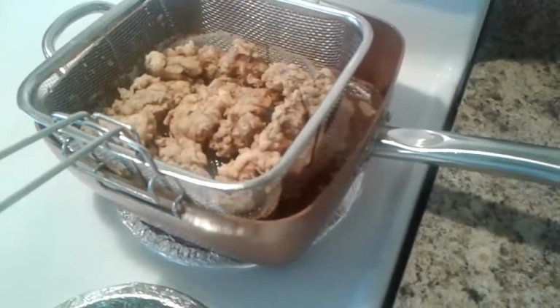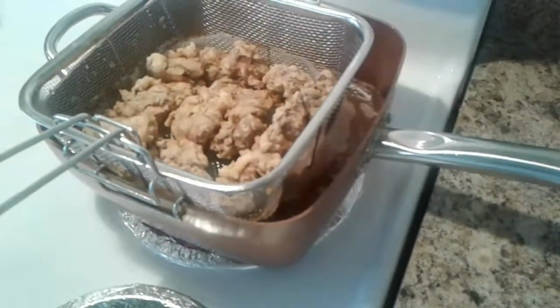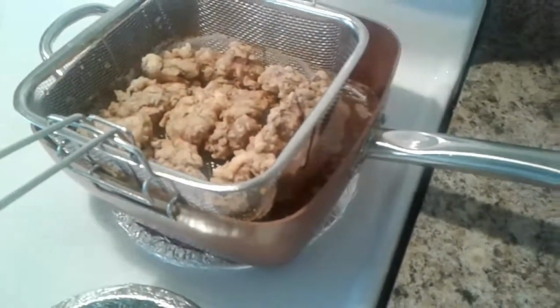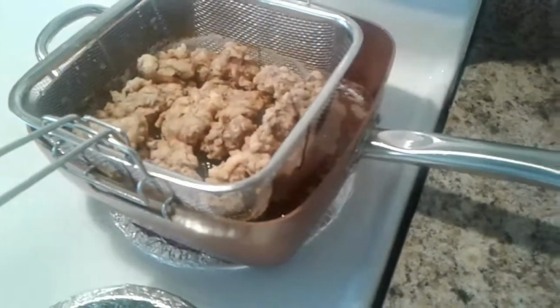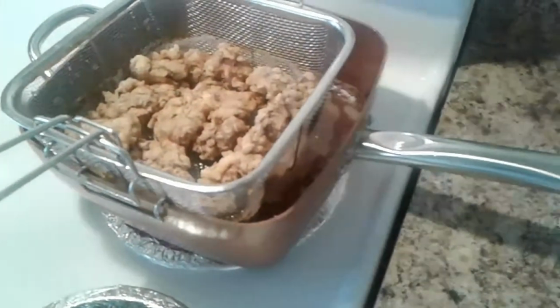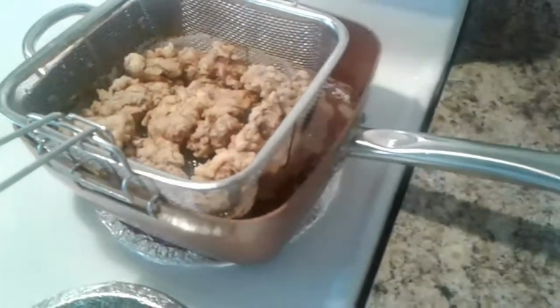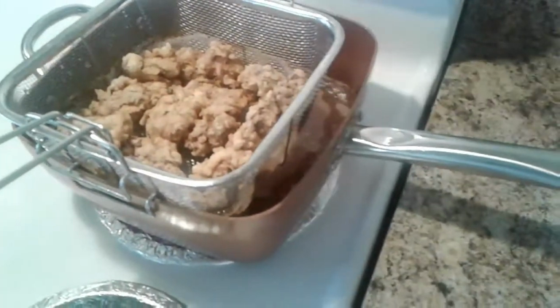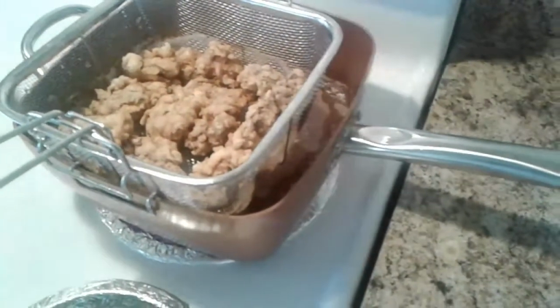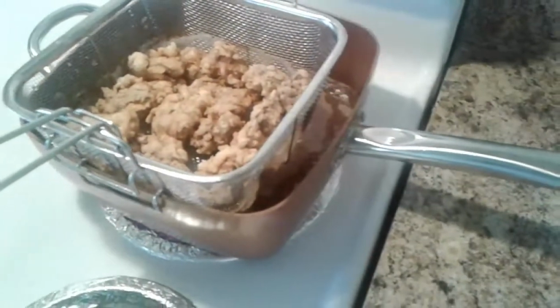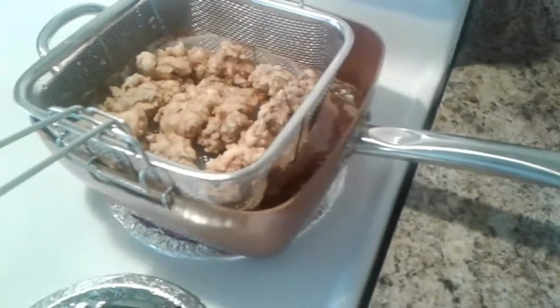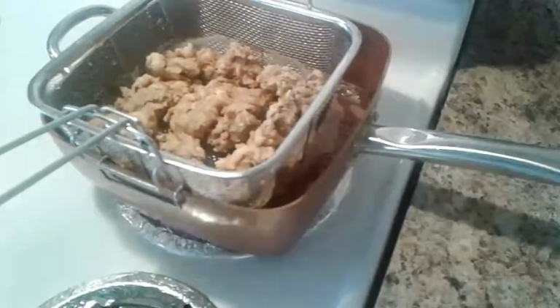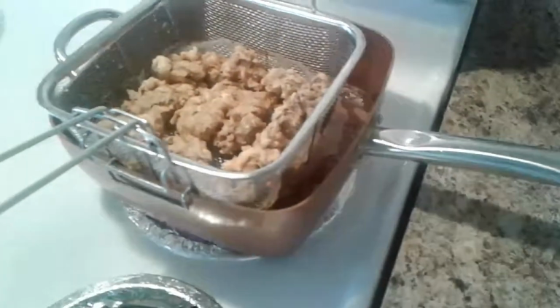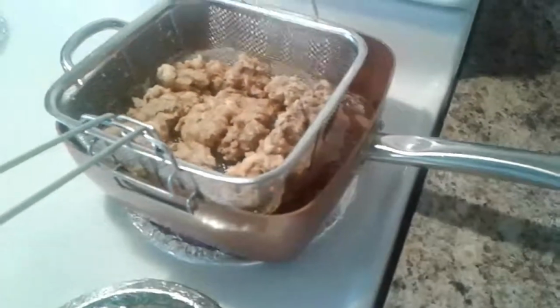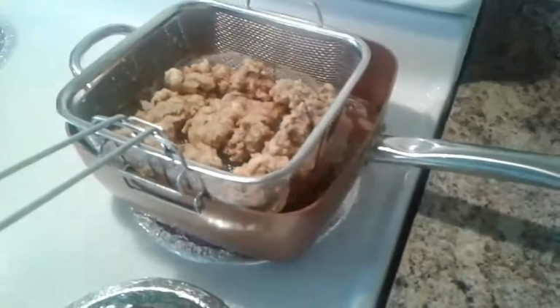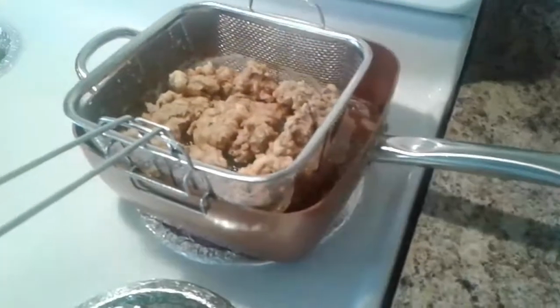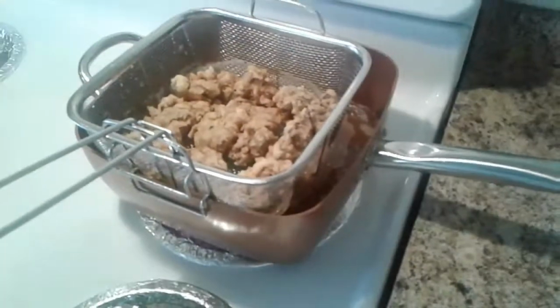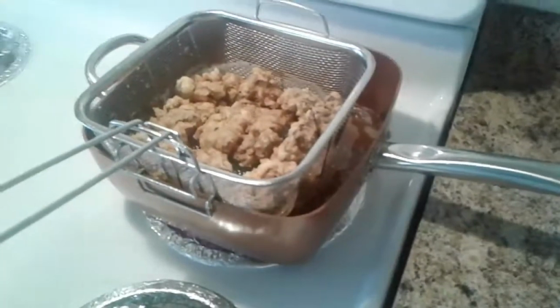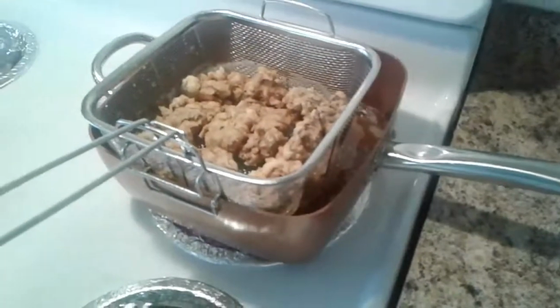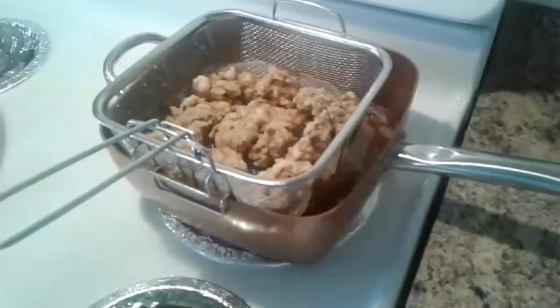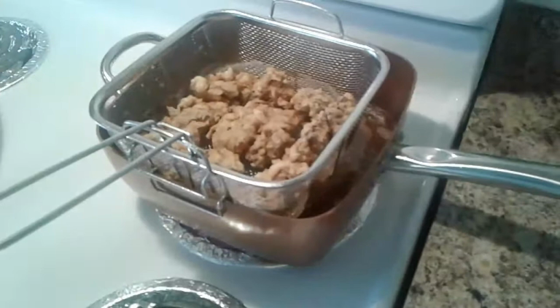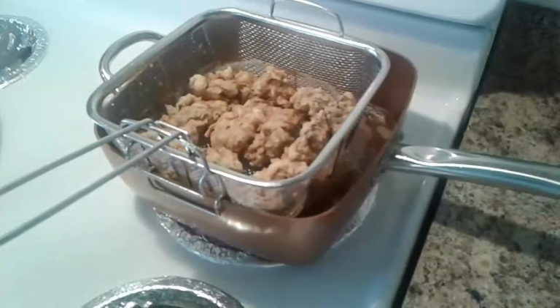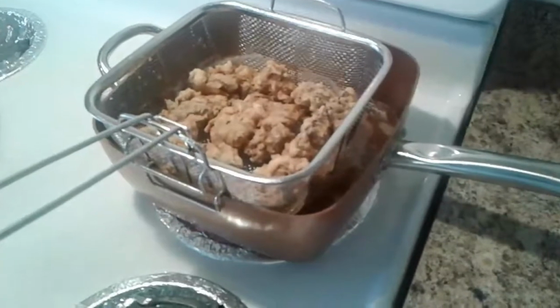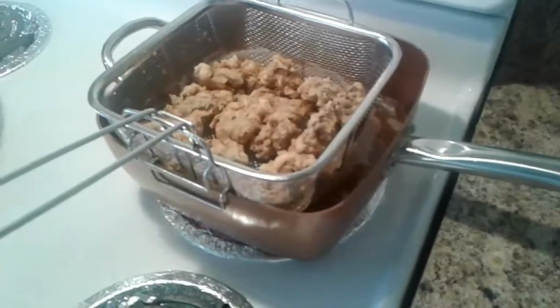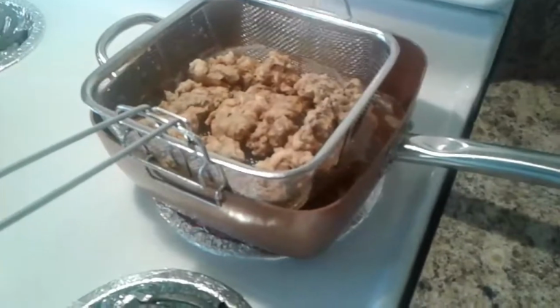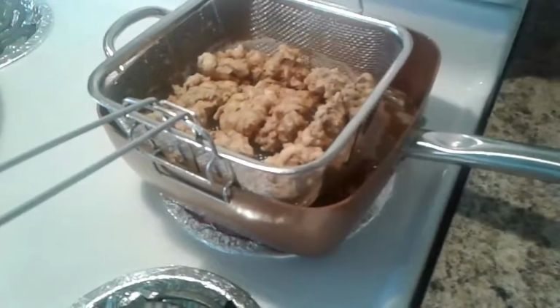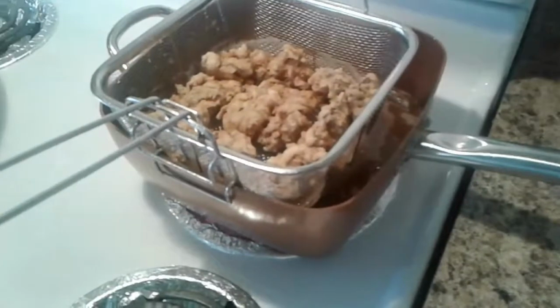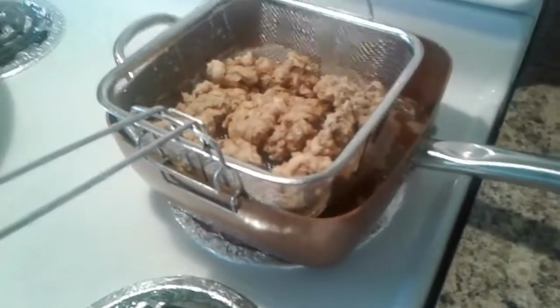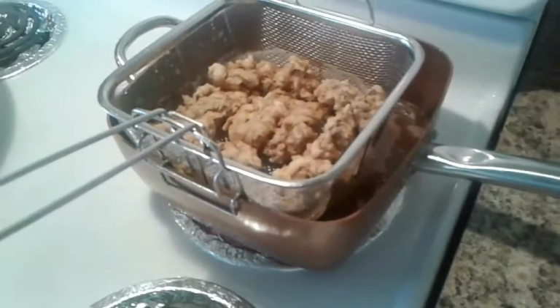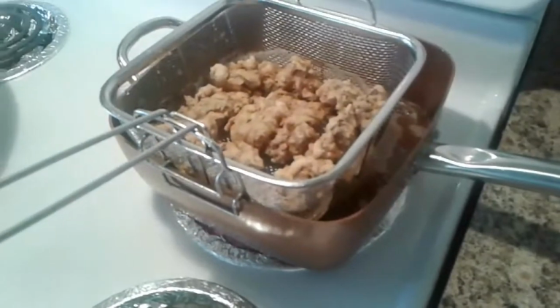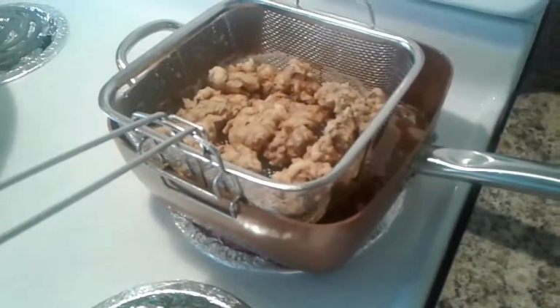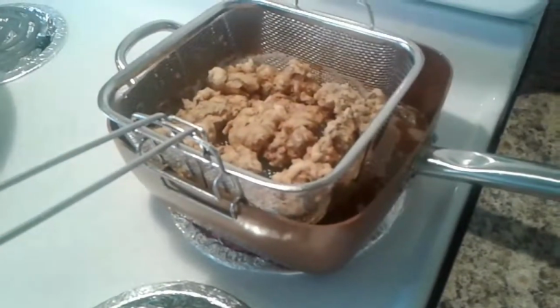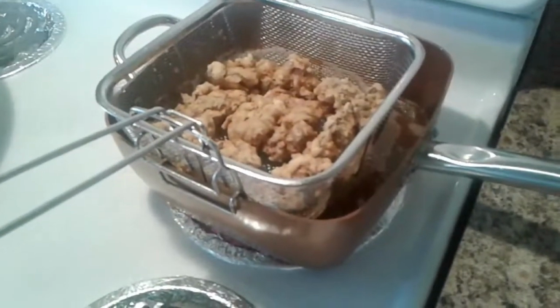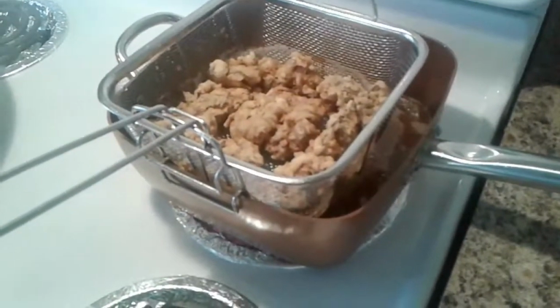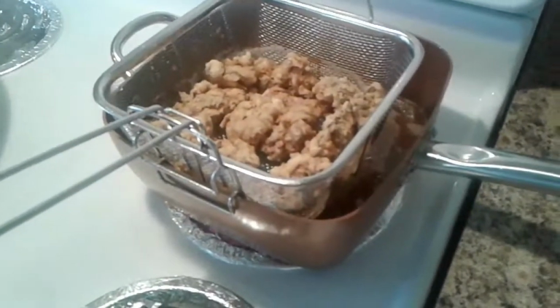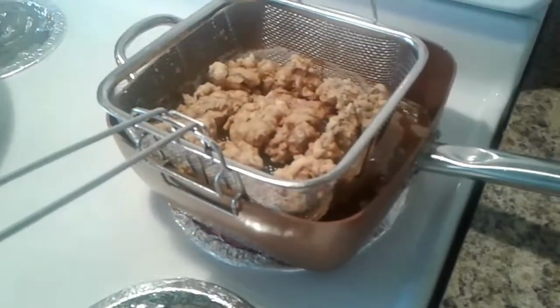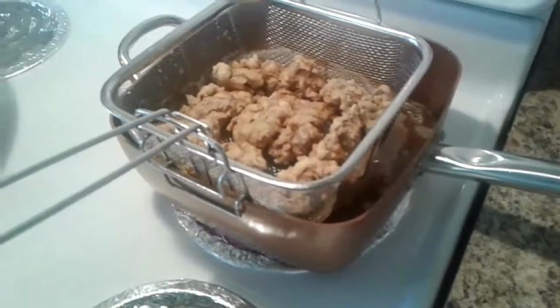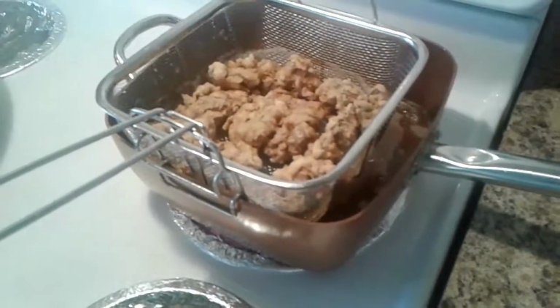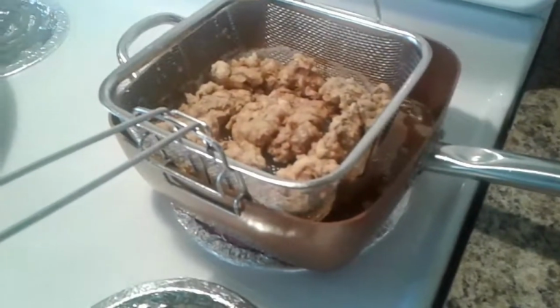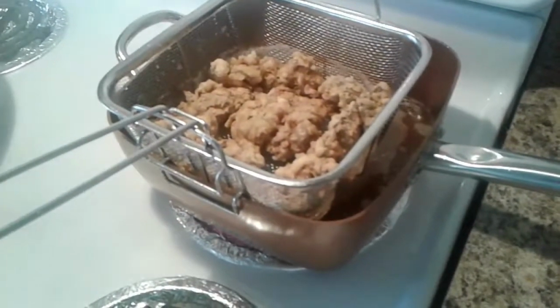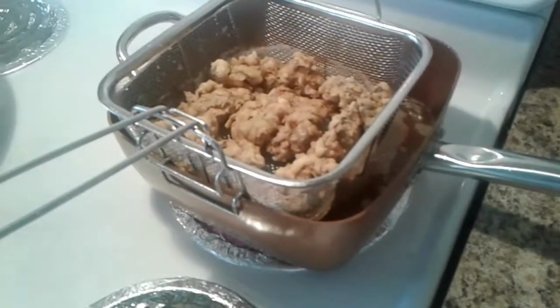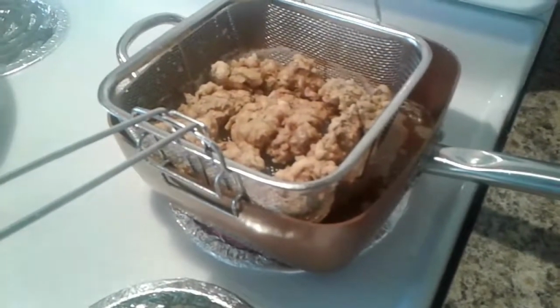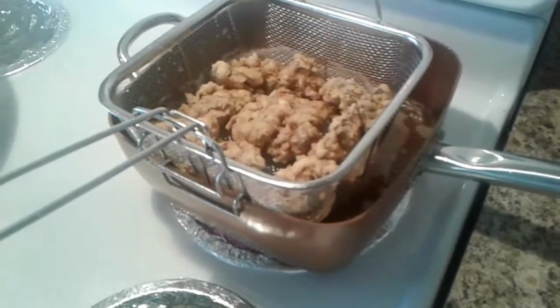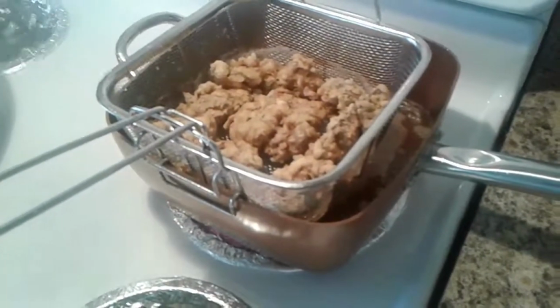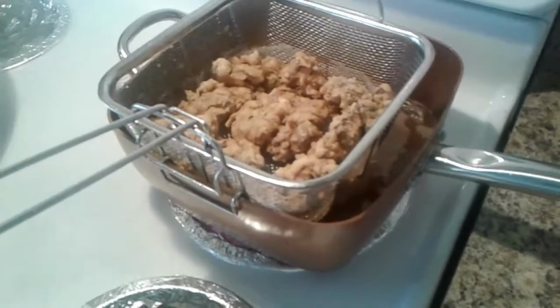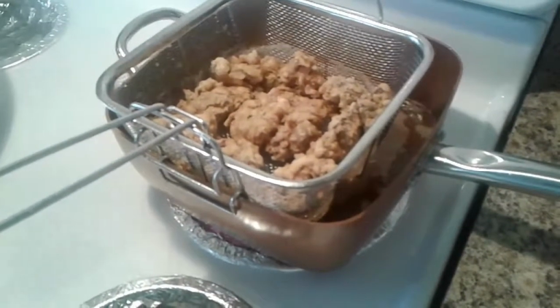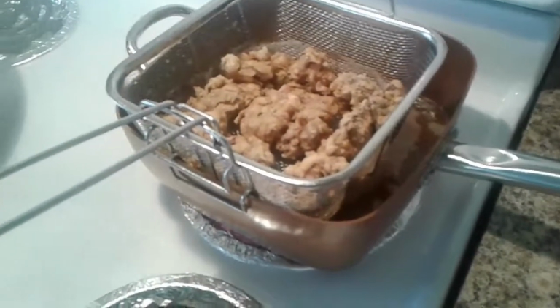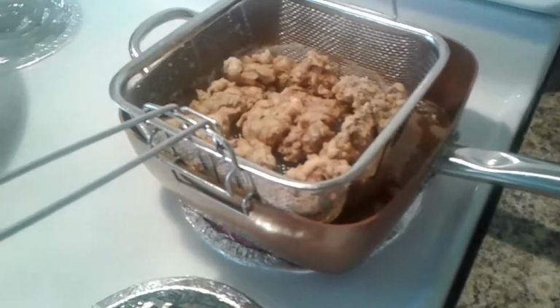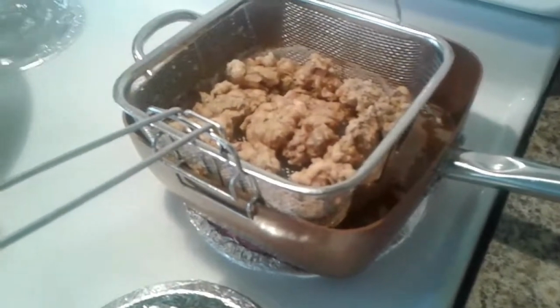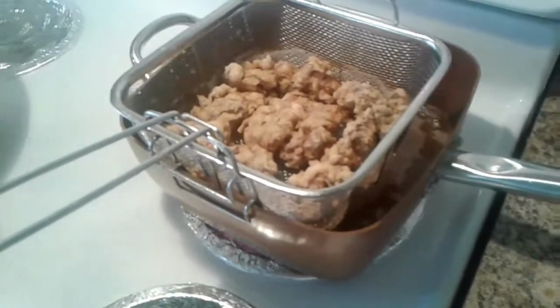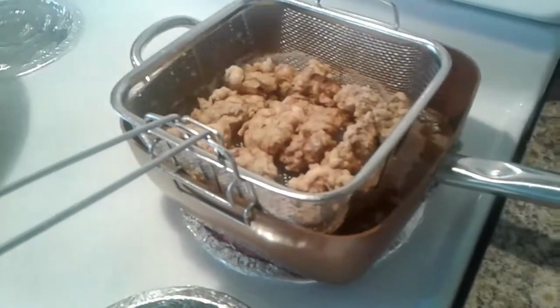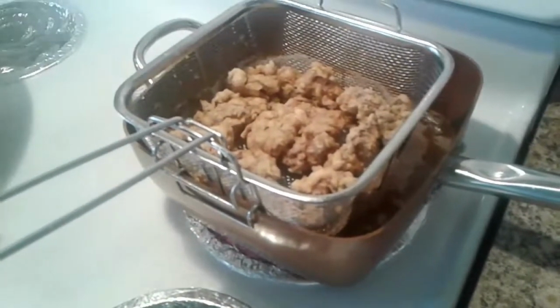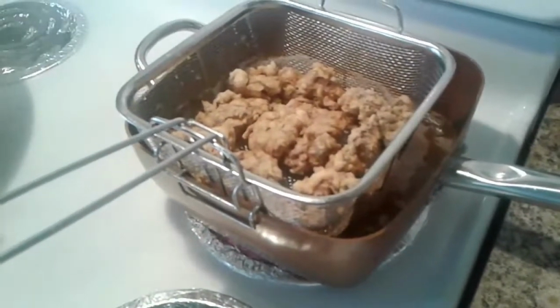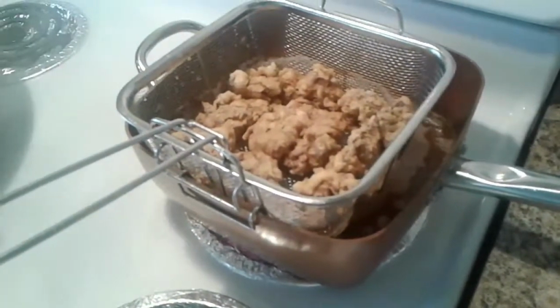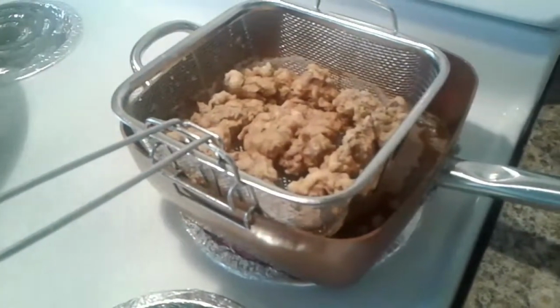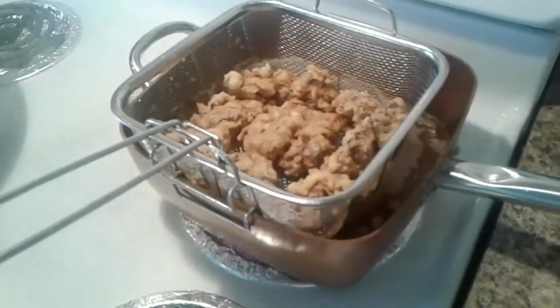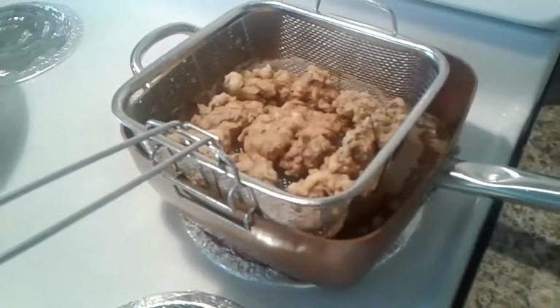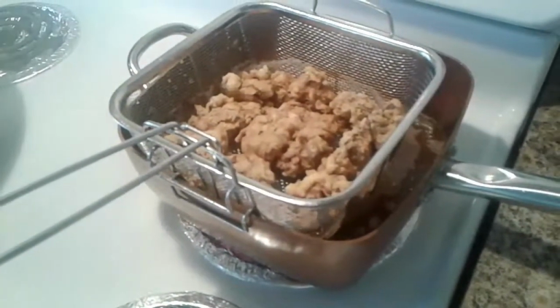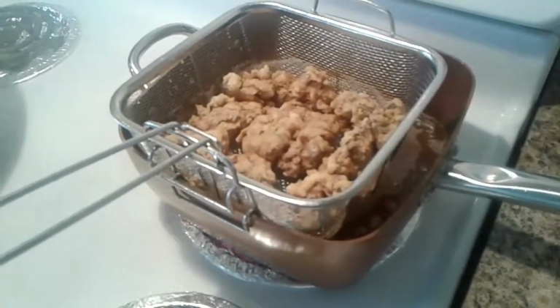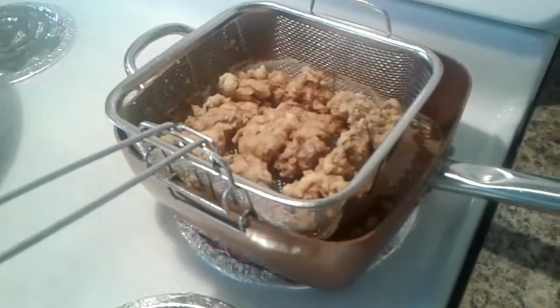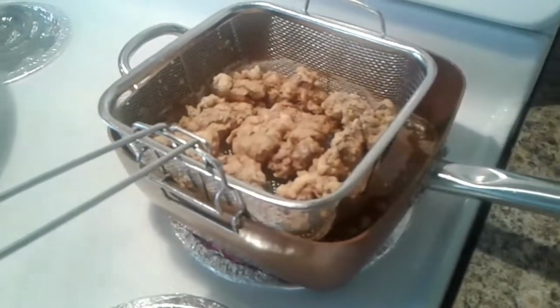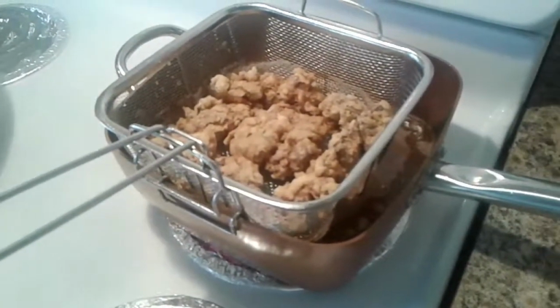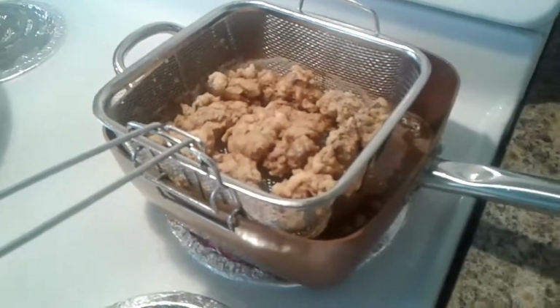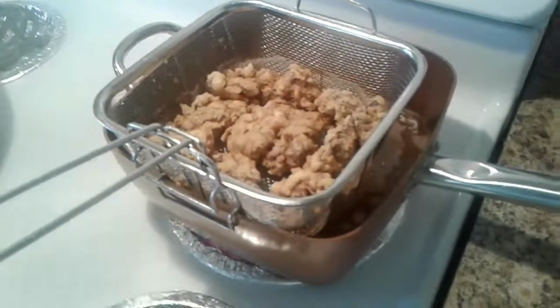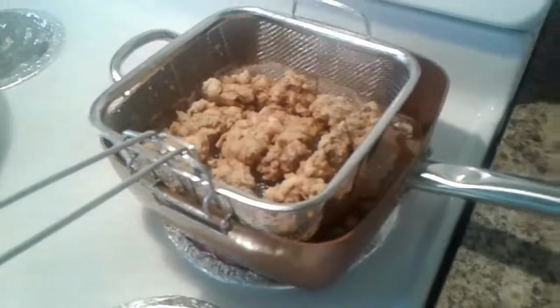Cup of fries. So beautiful. Beef fries. So thank you for you guys watching.